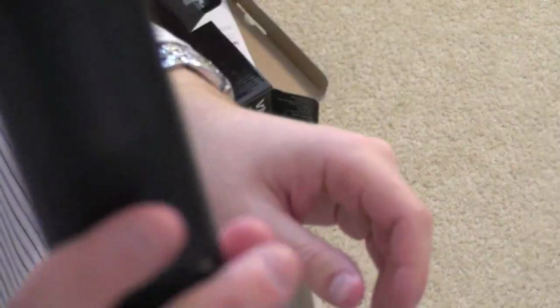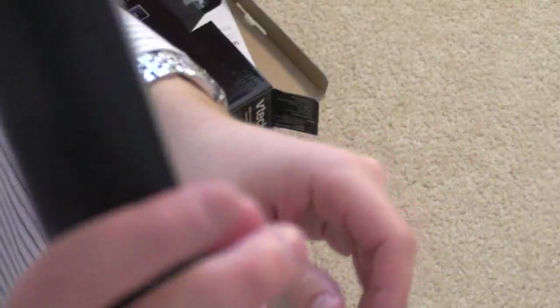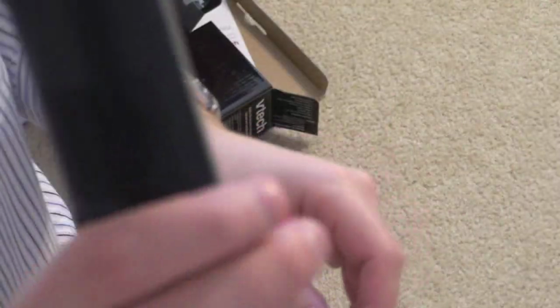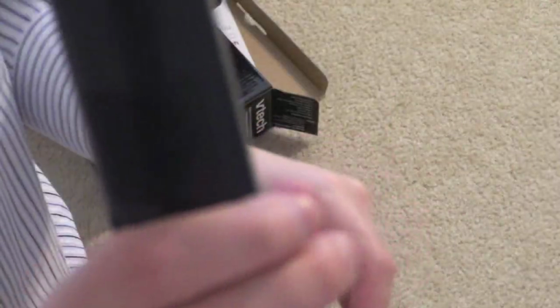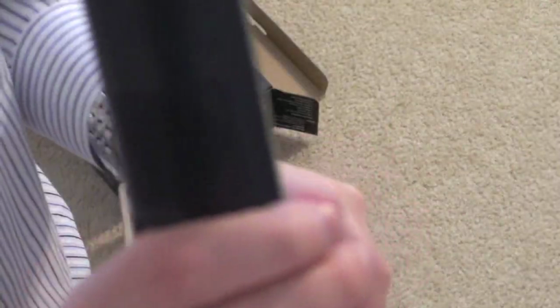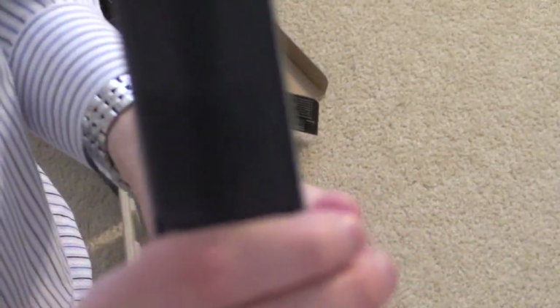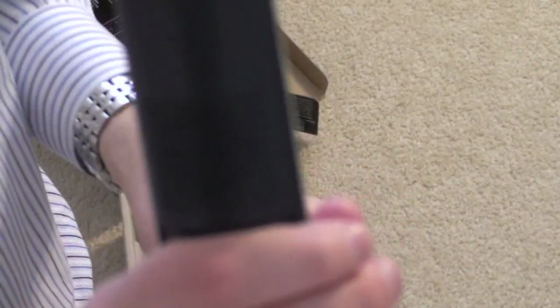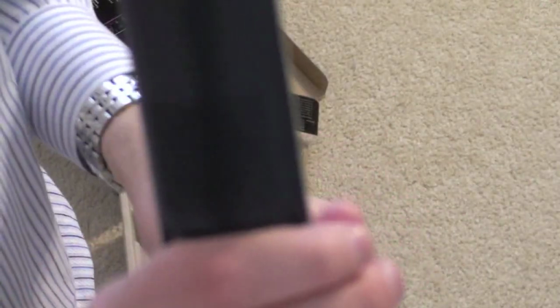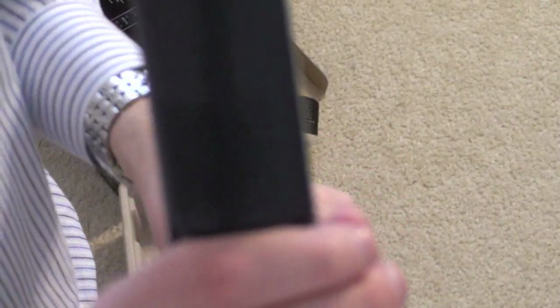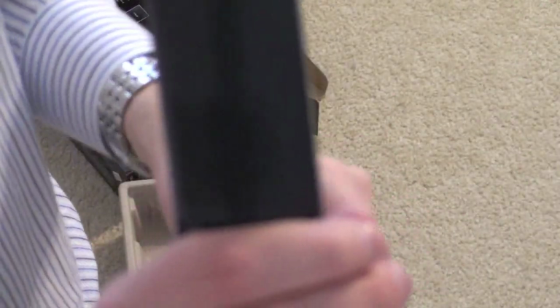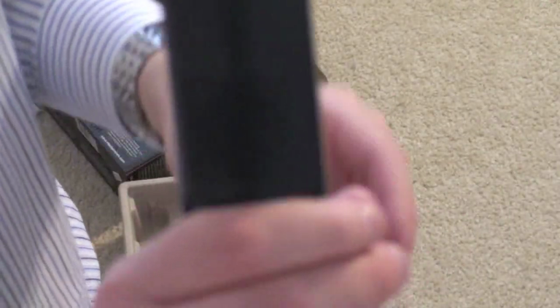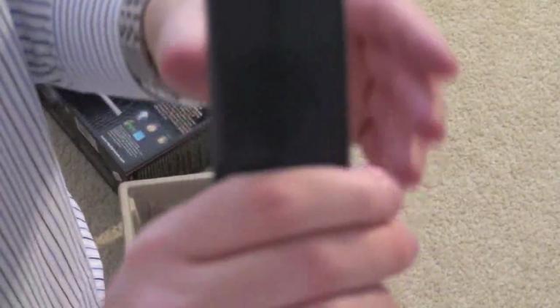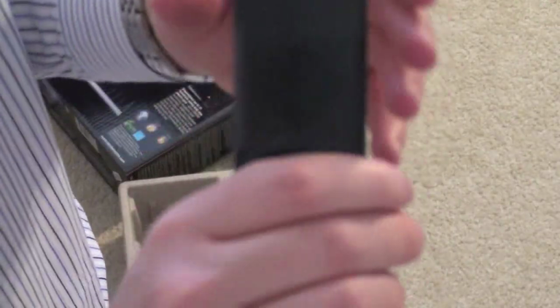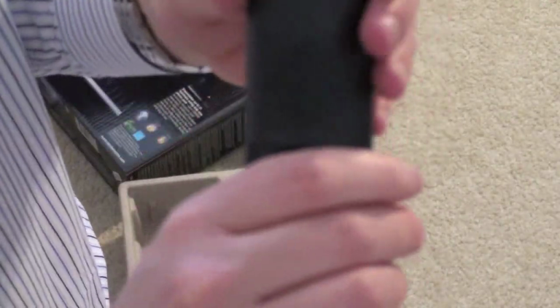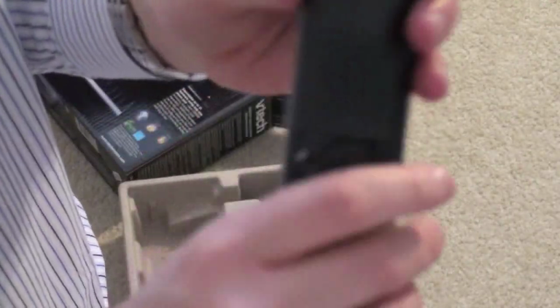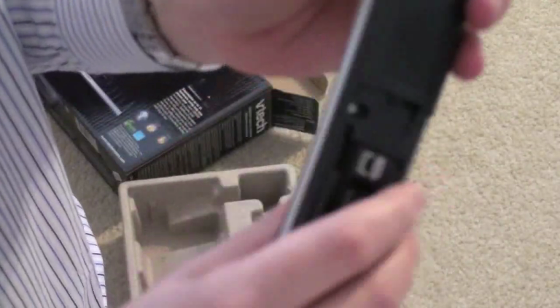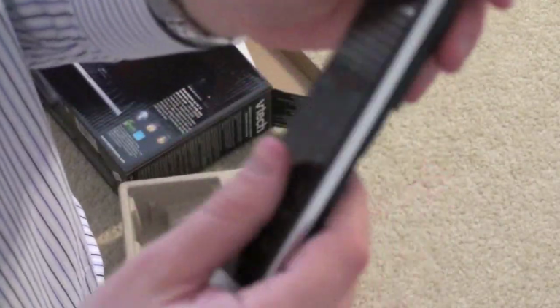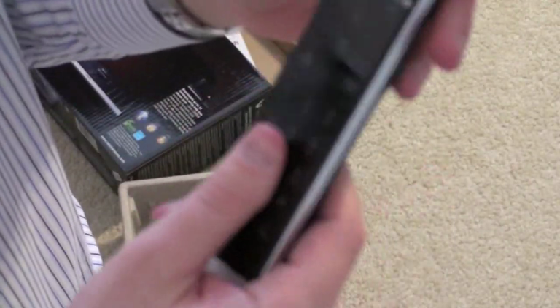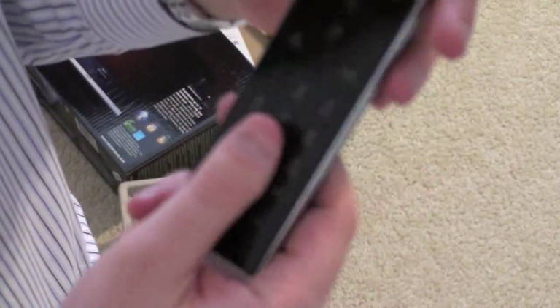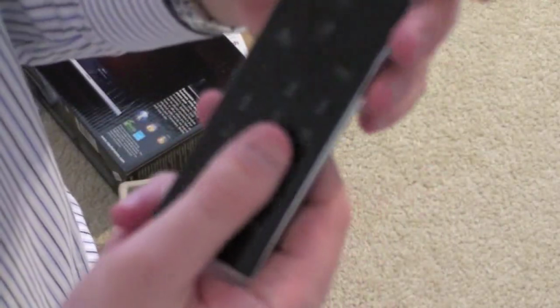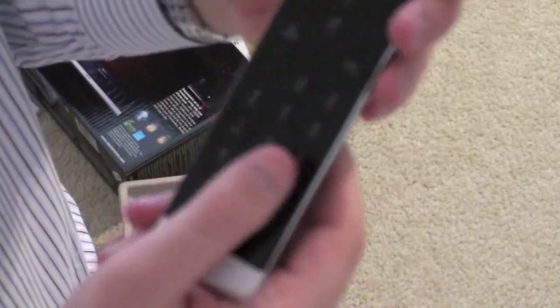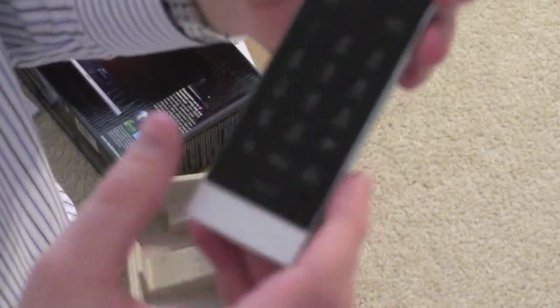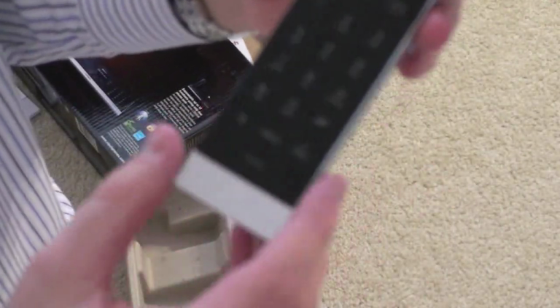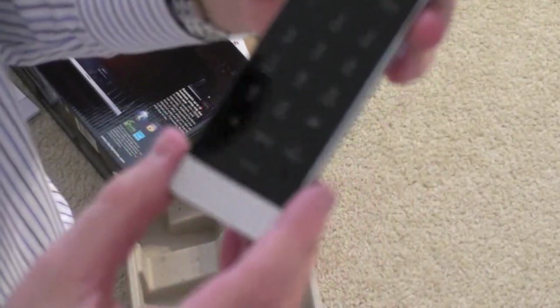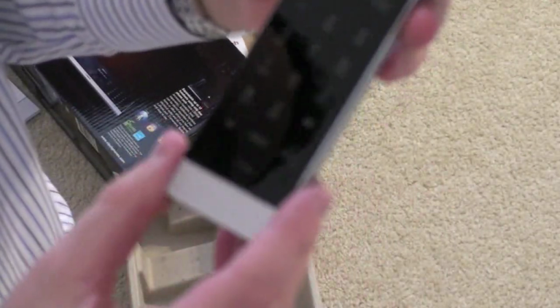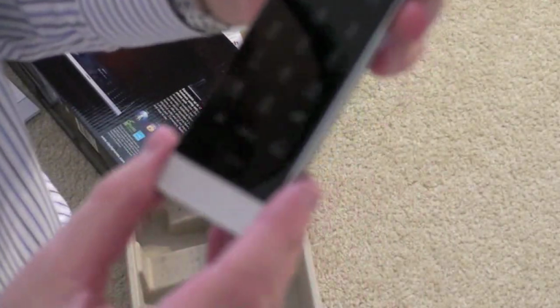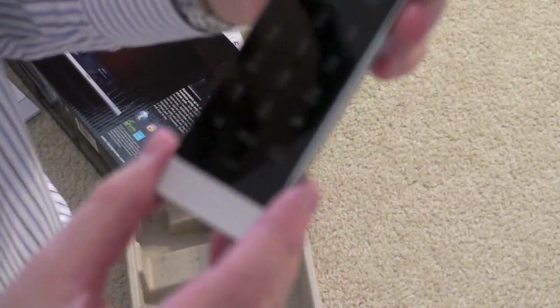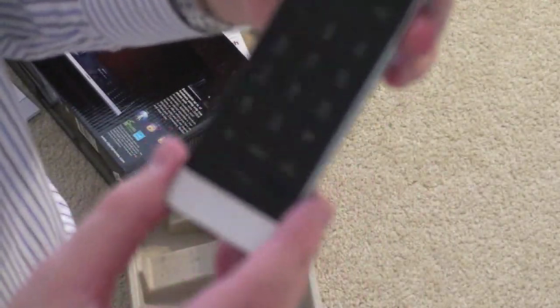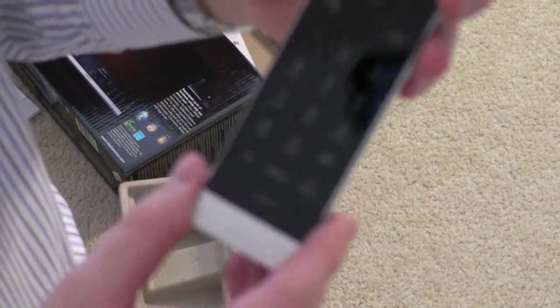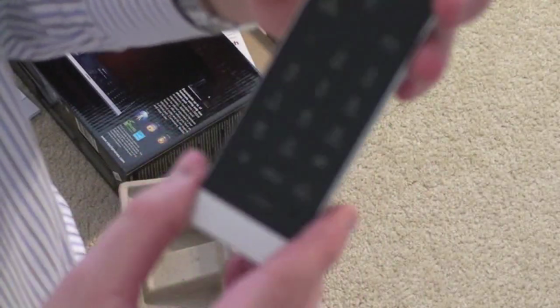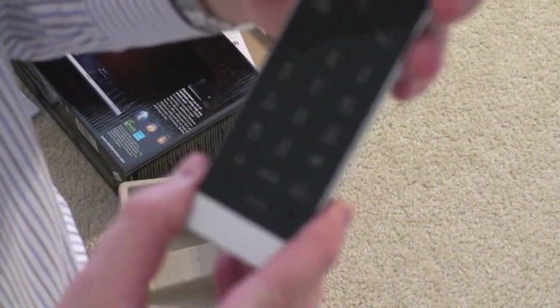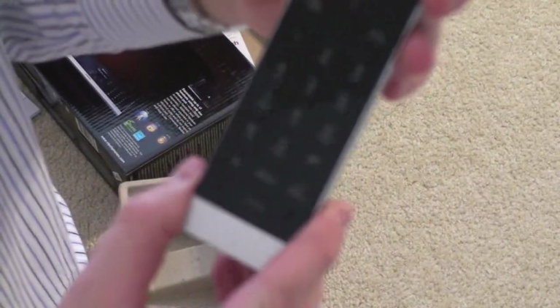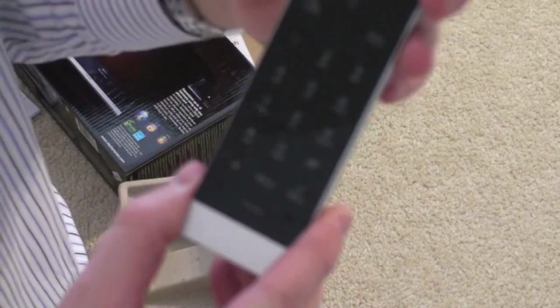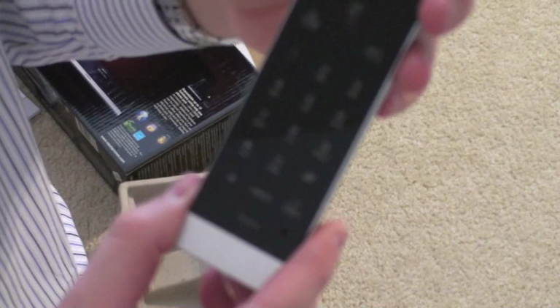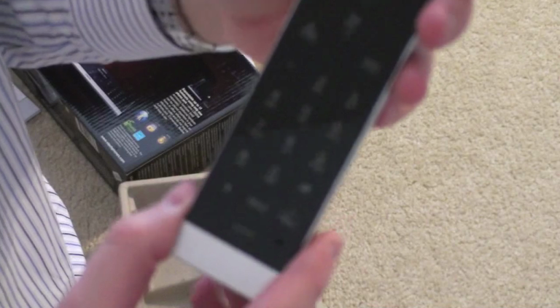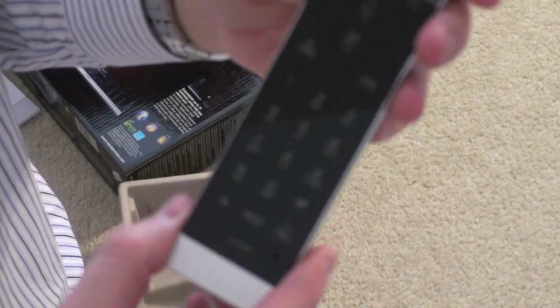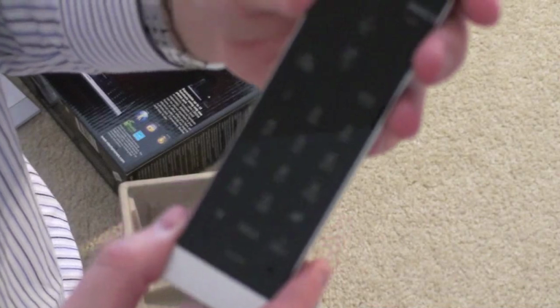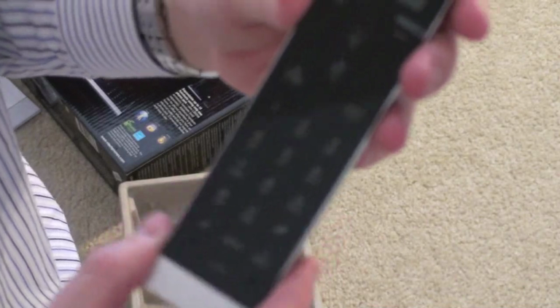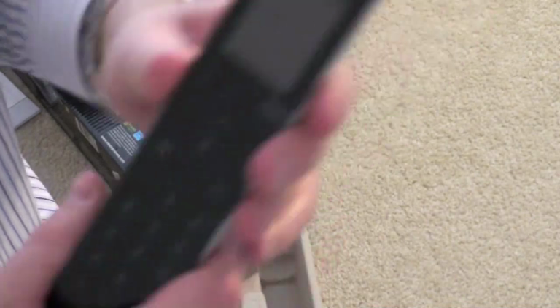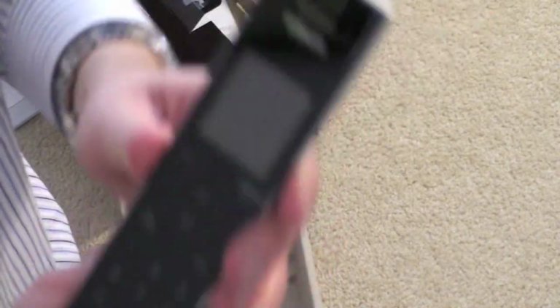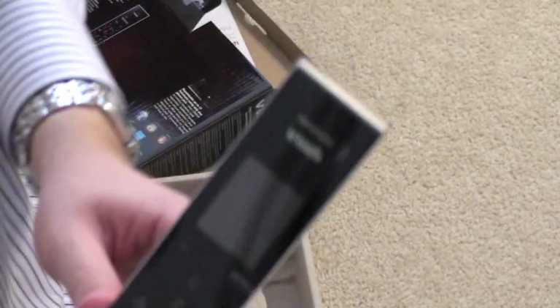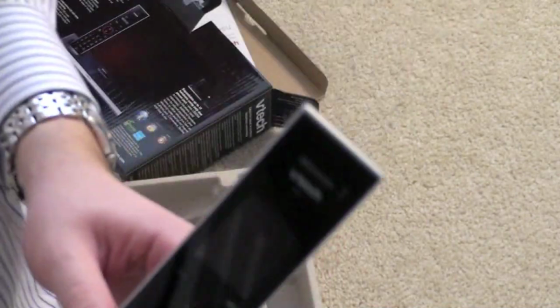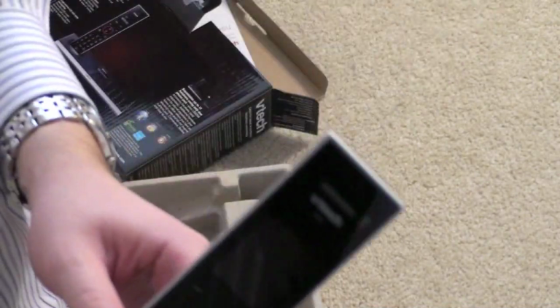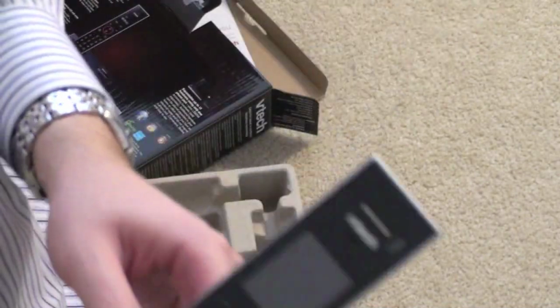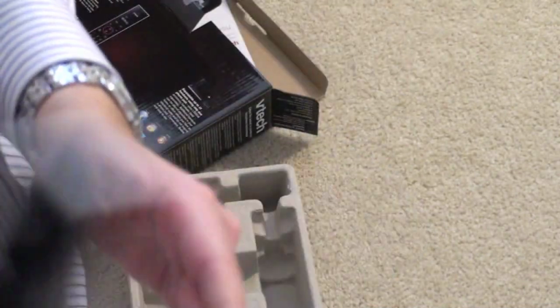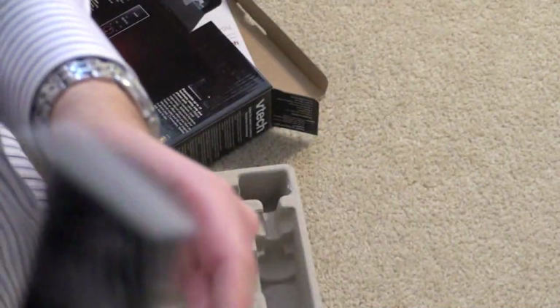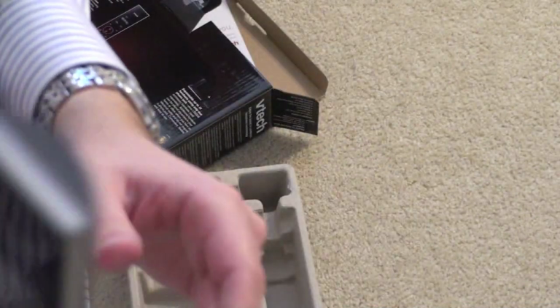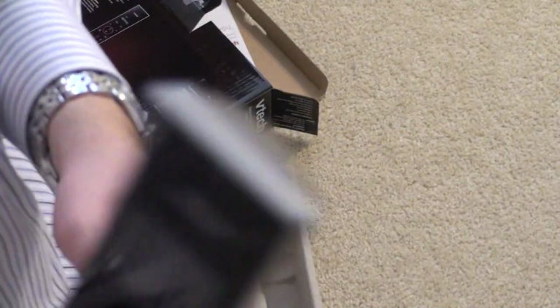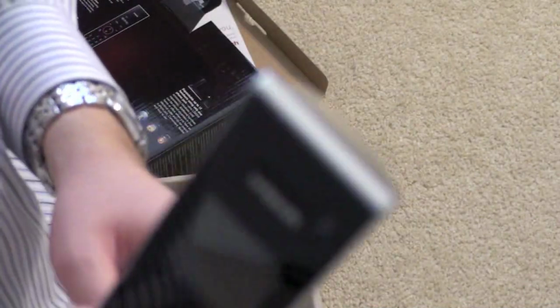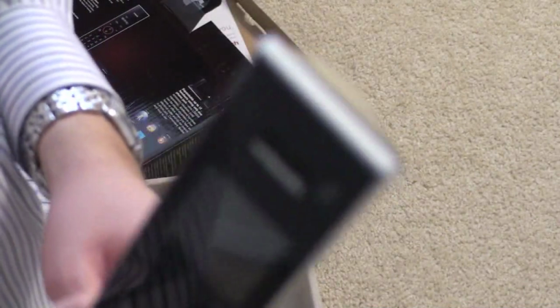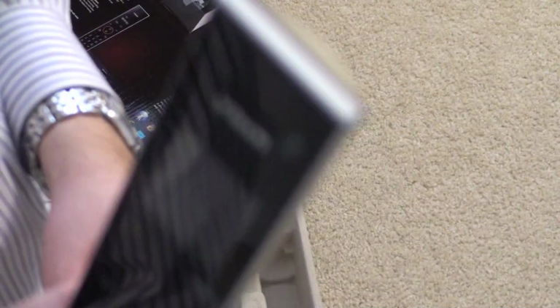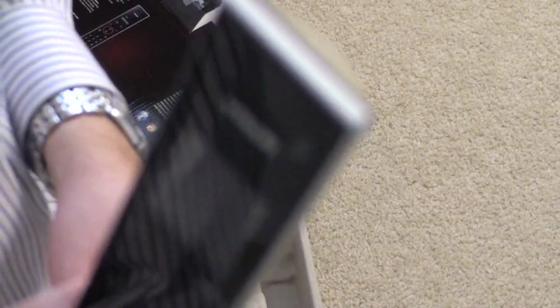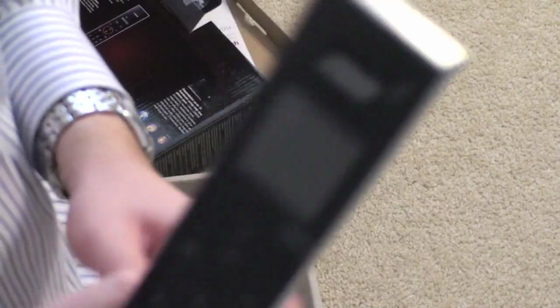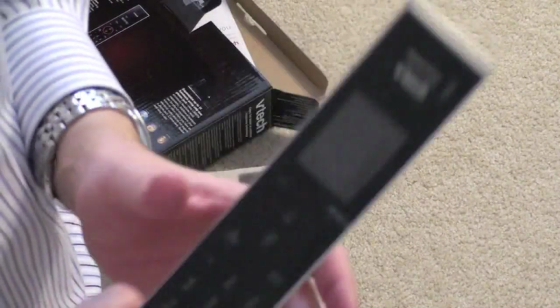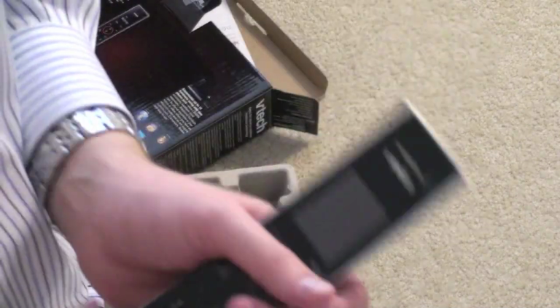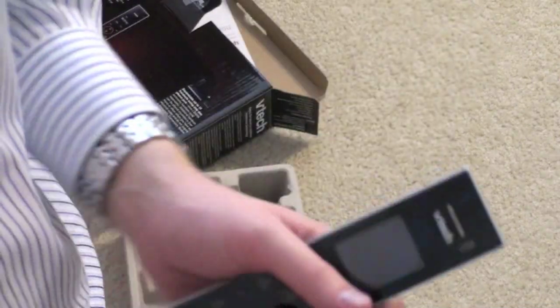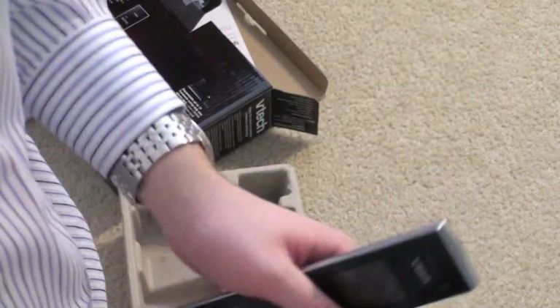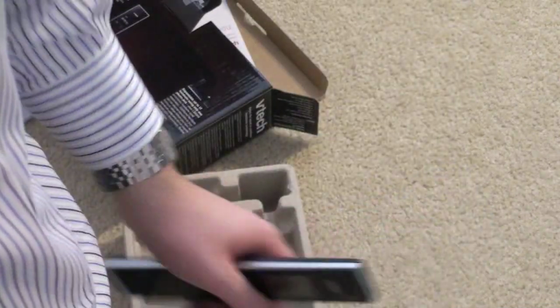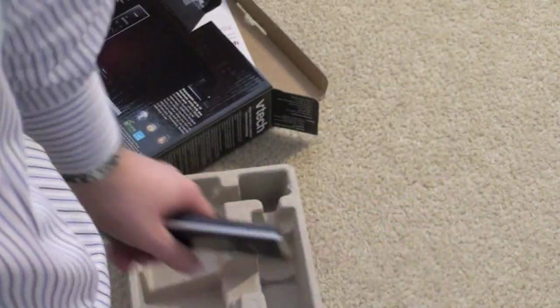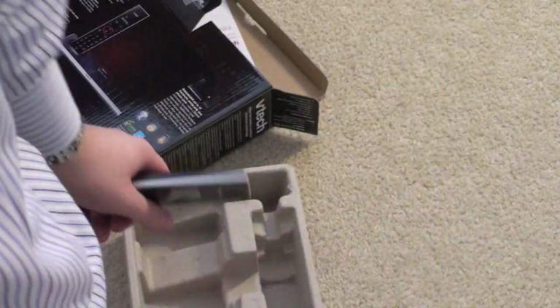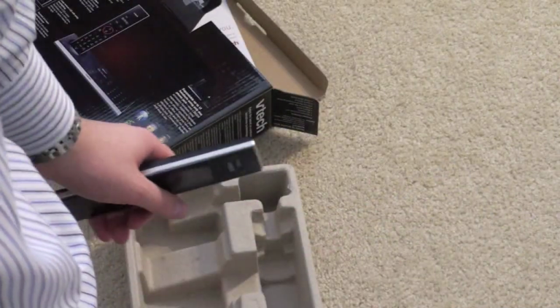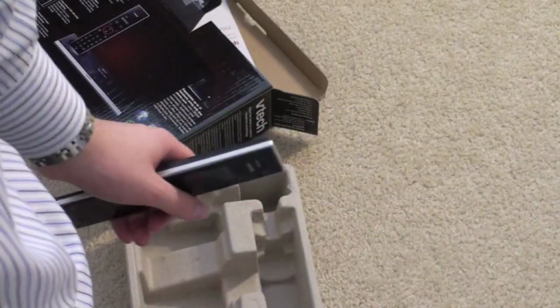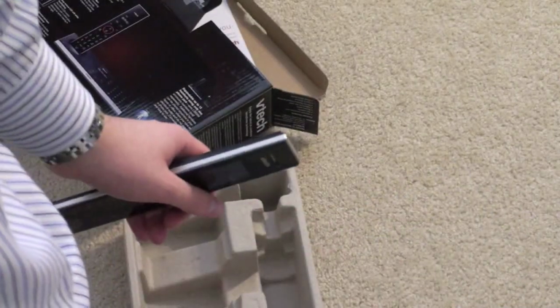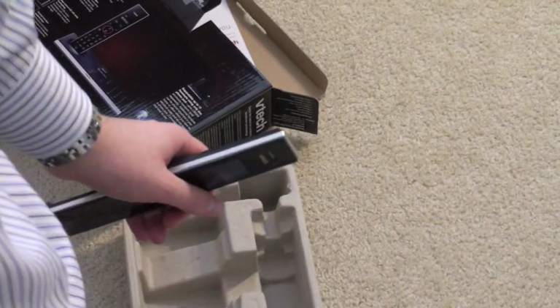Pretty decent quality from what I read on the reviews — nothing terribly fancy, just a standard land phone. Anyway guys, John Rettinger, and I'll see you in the next video. Bye-bye.